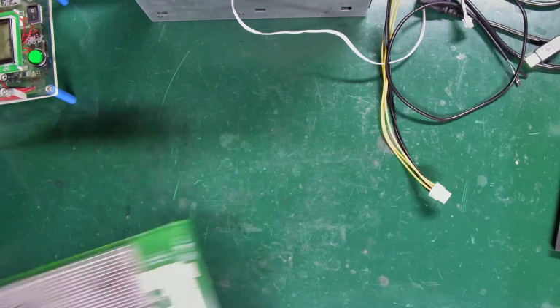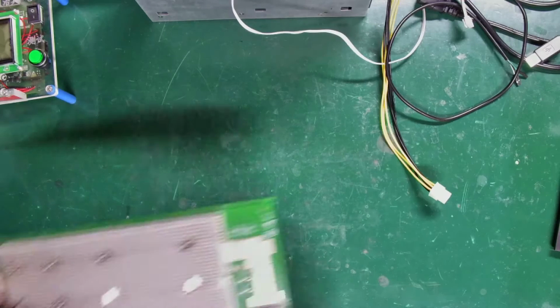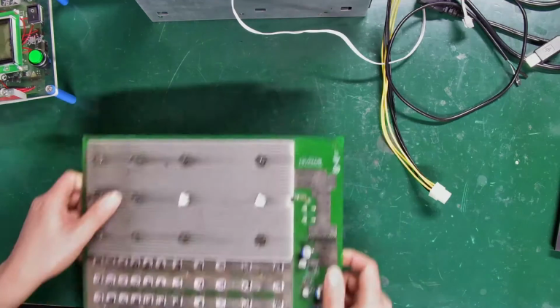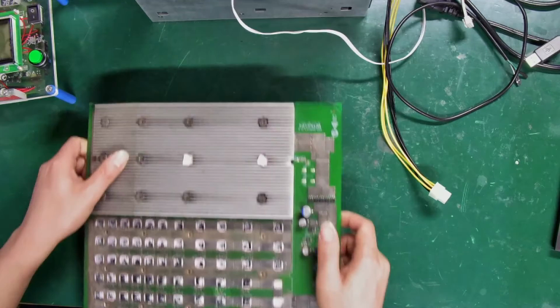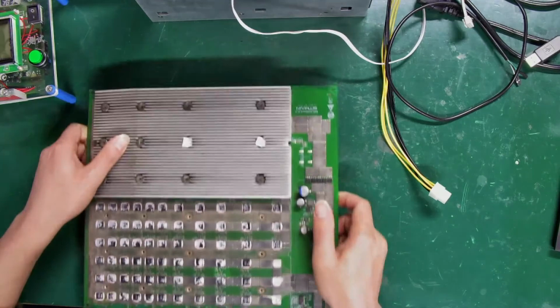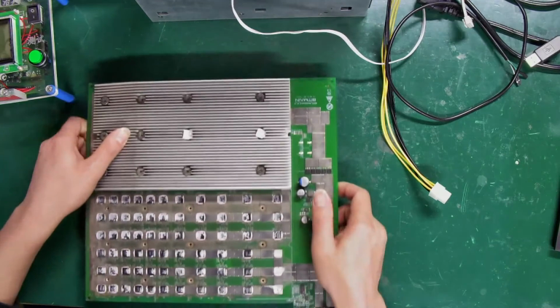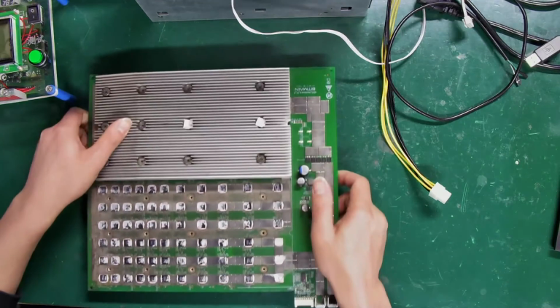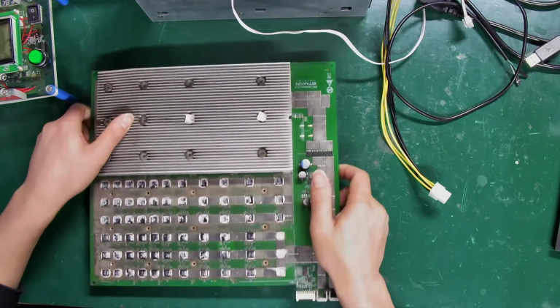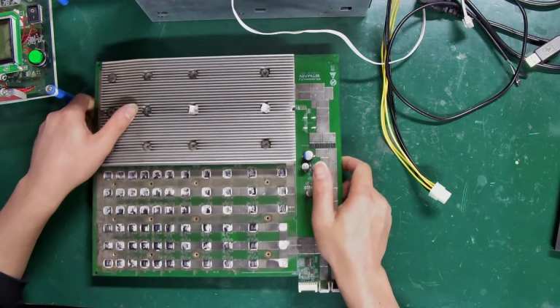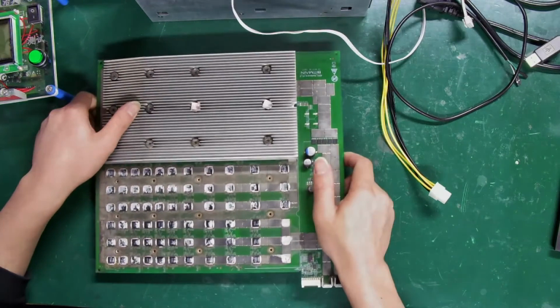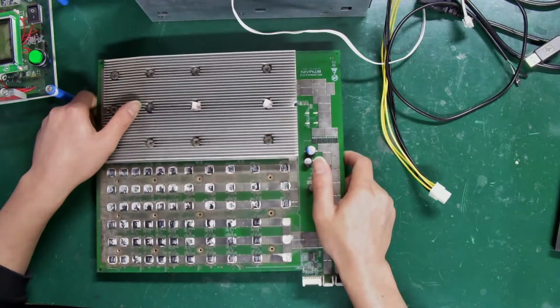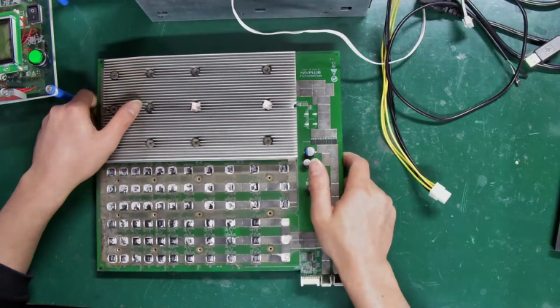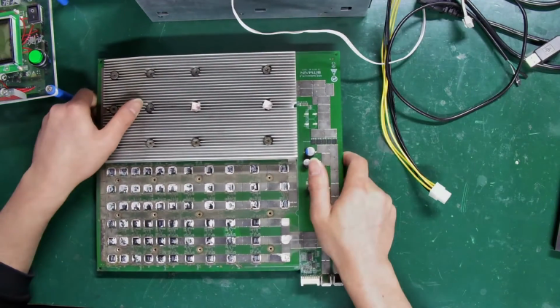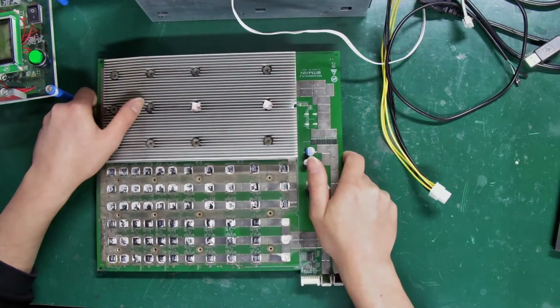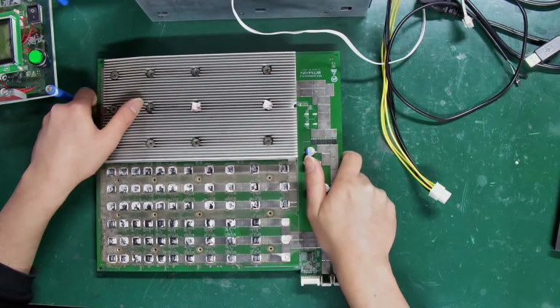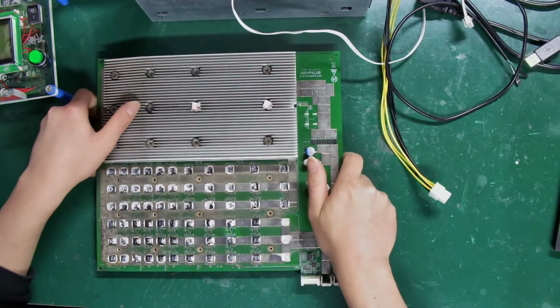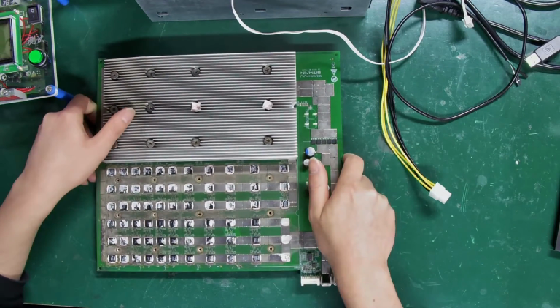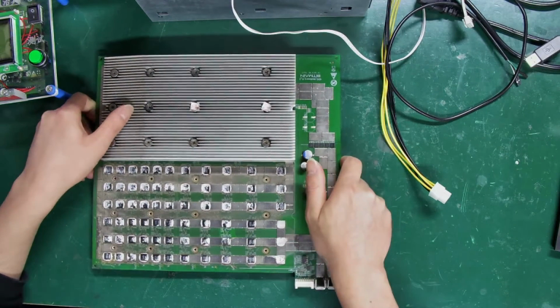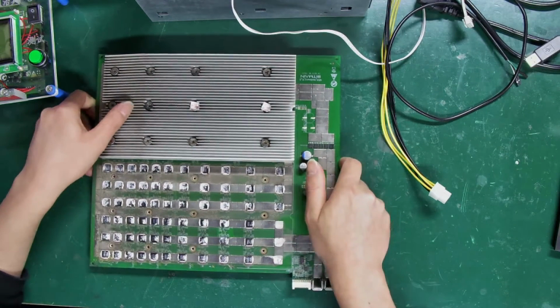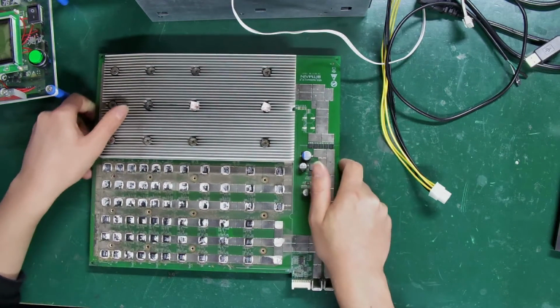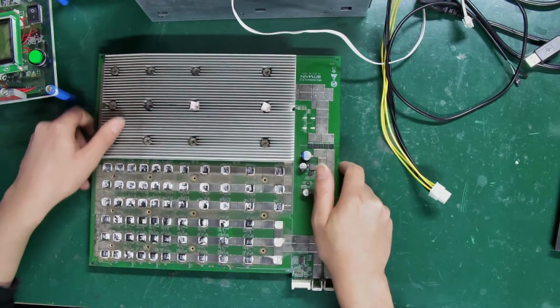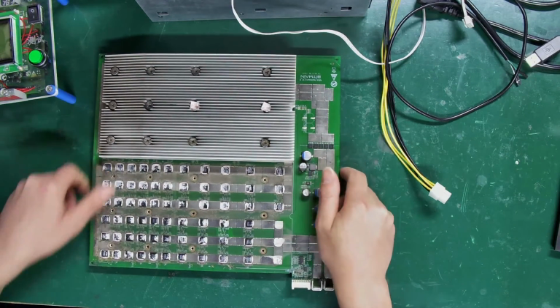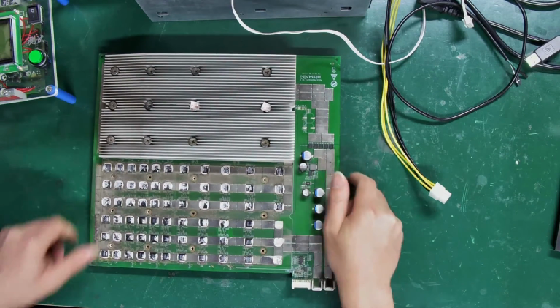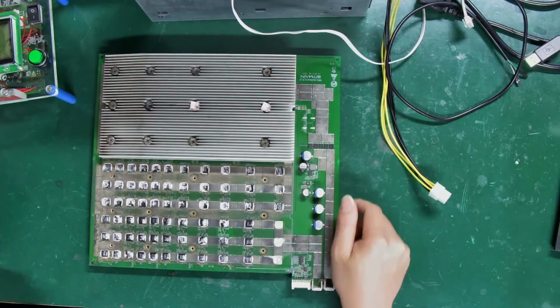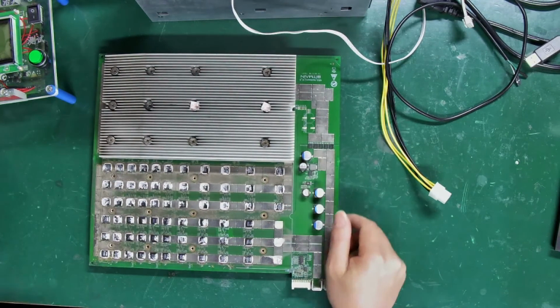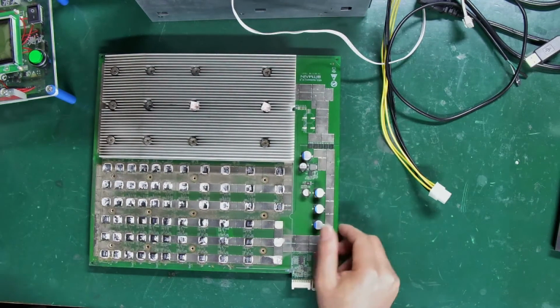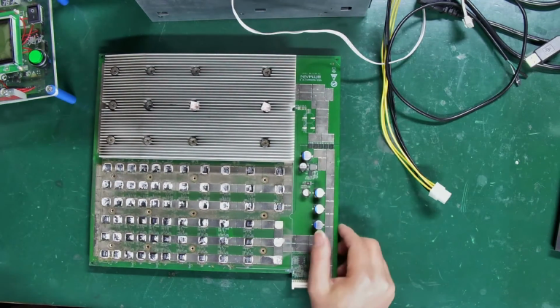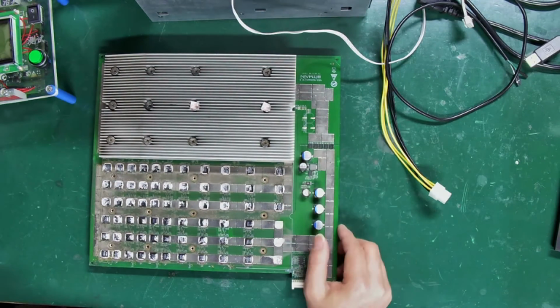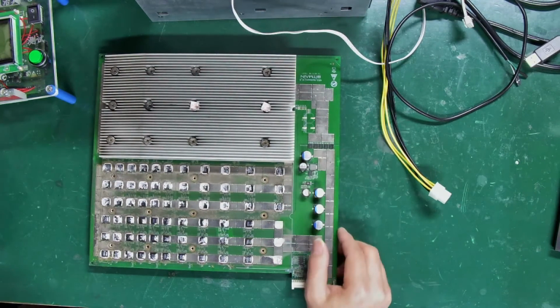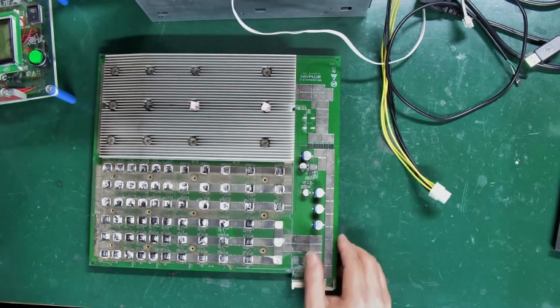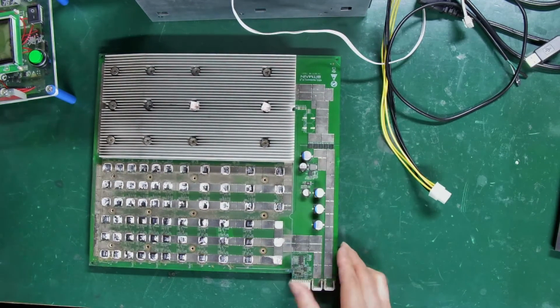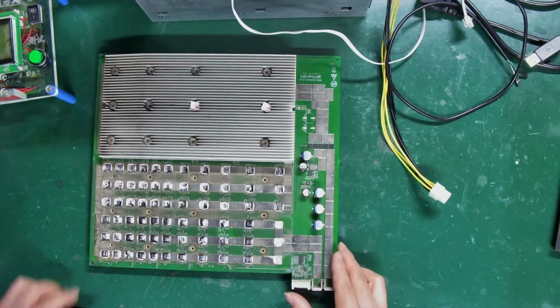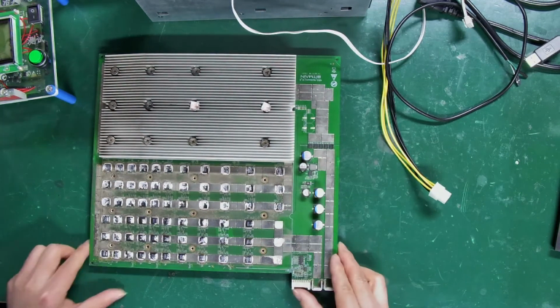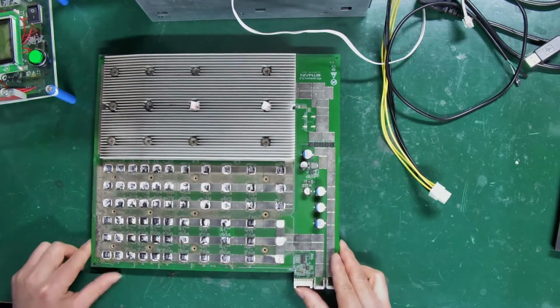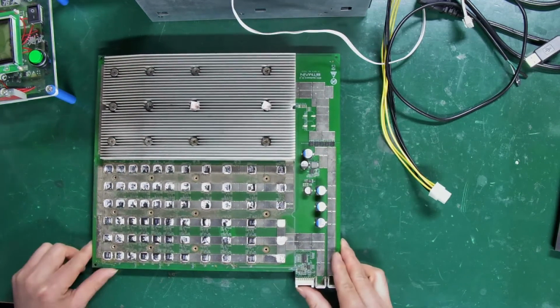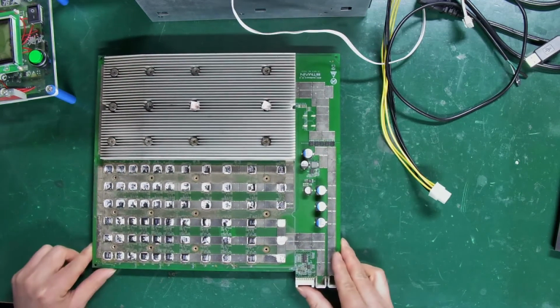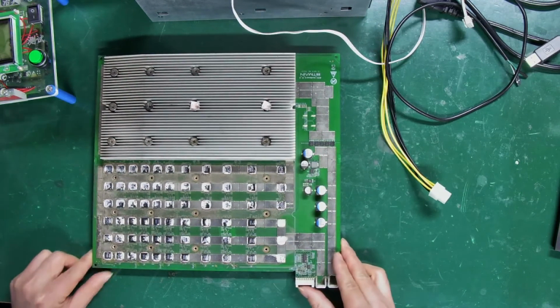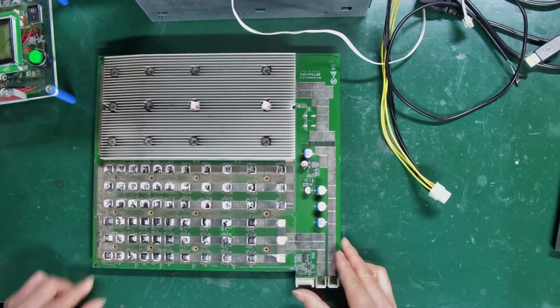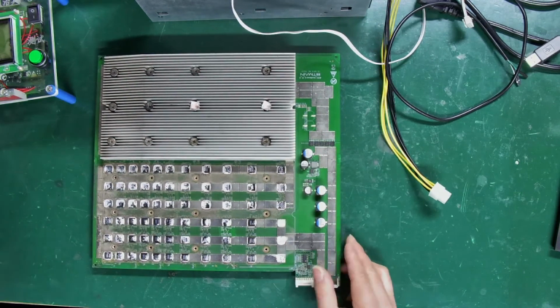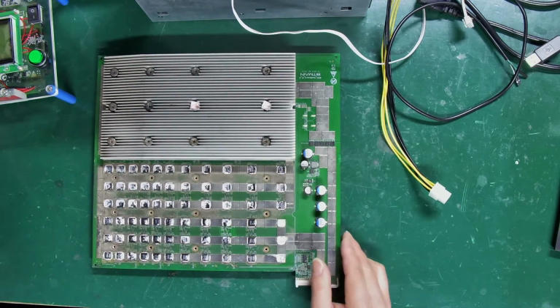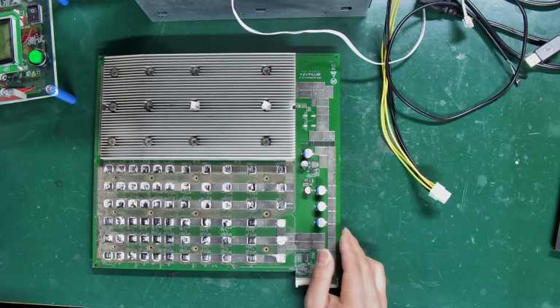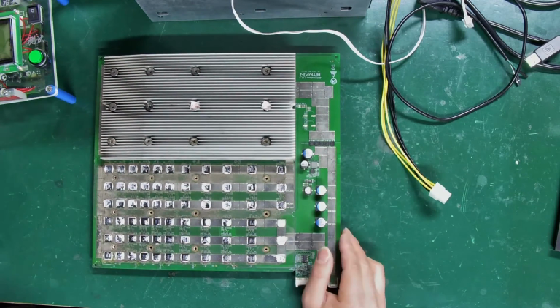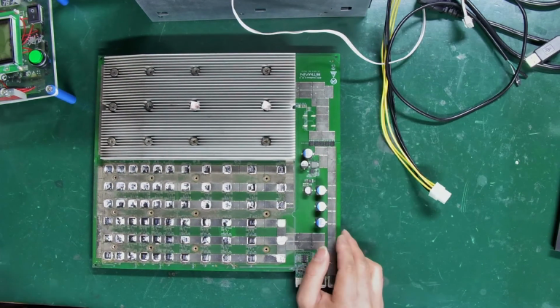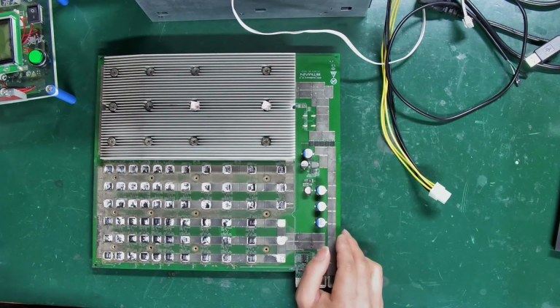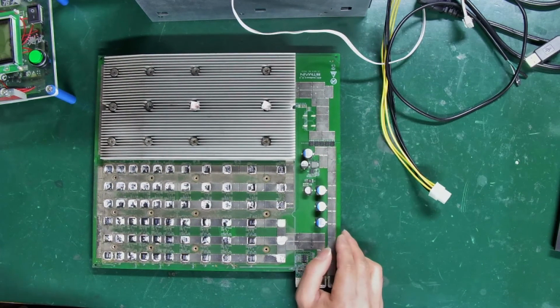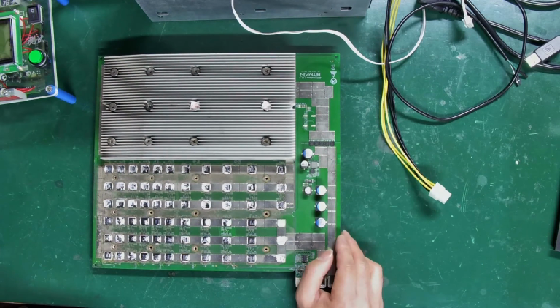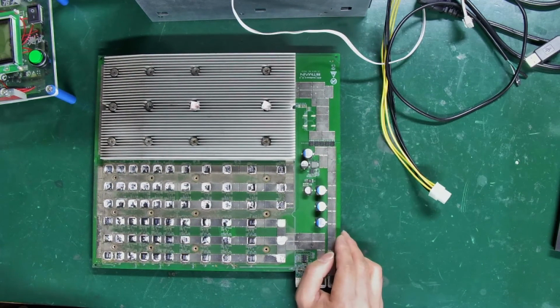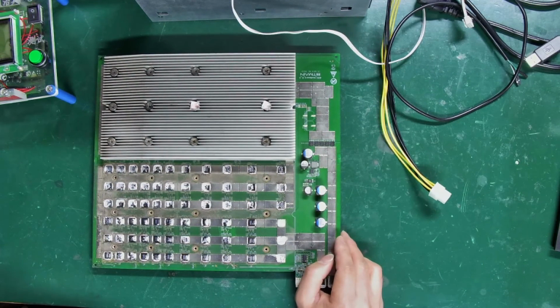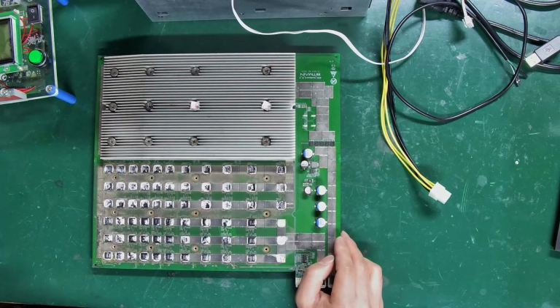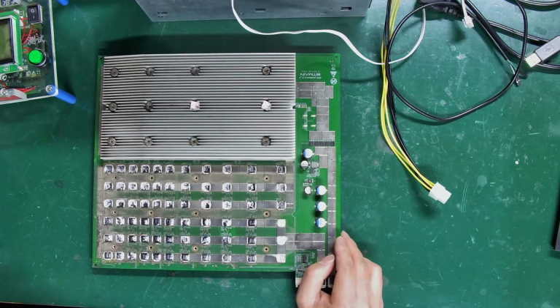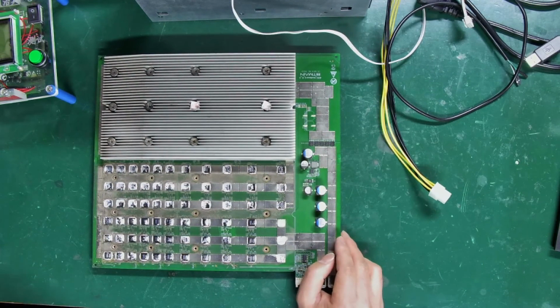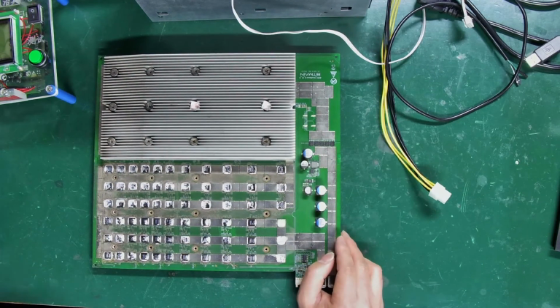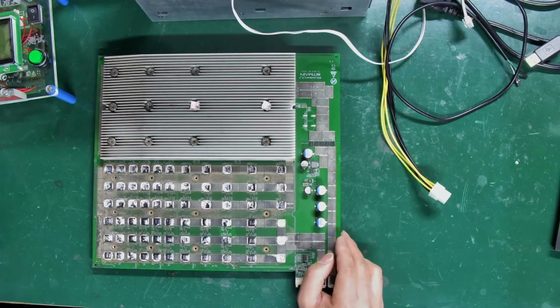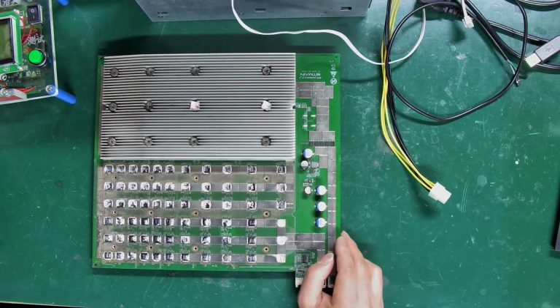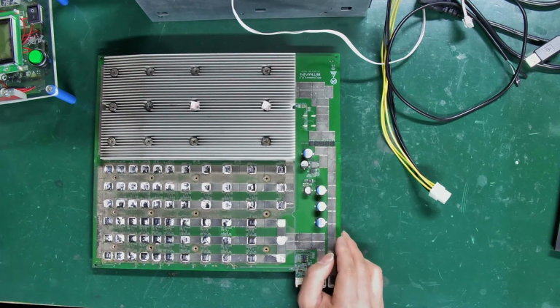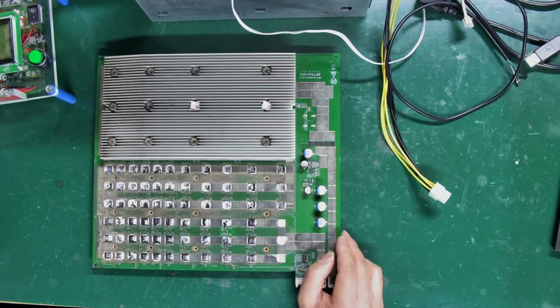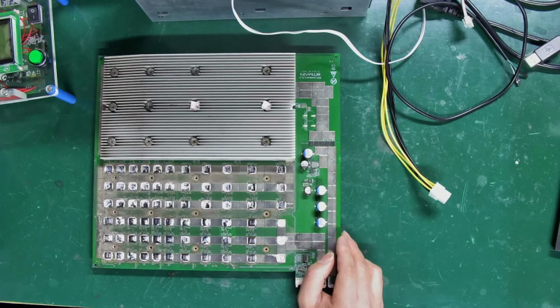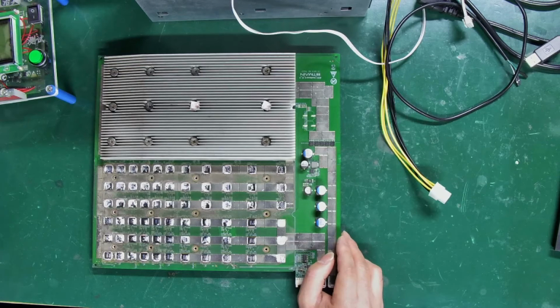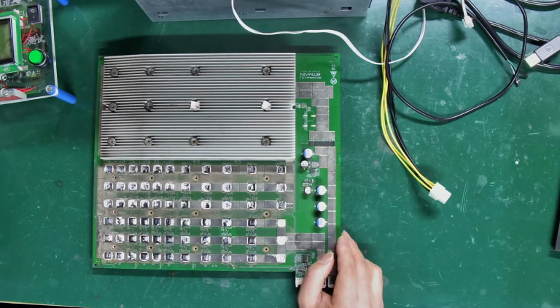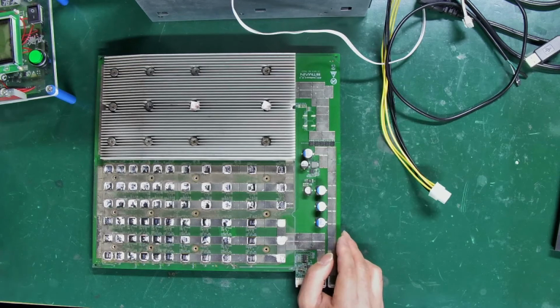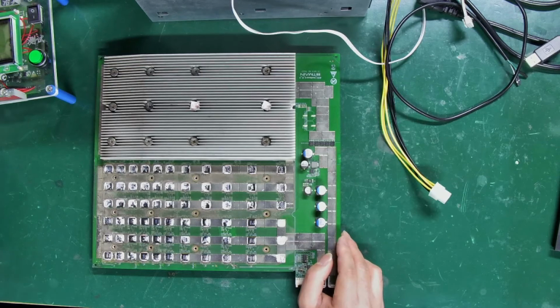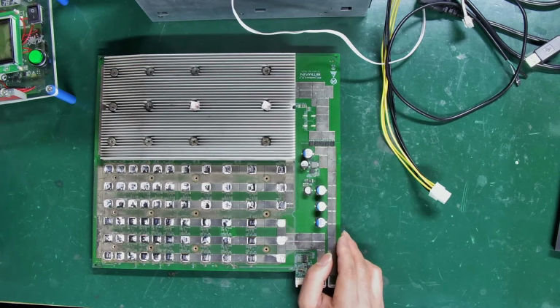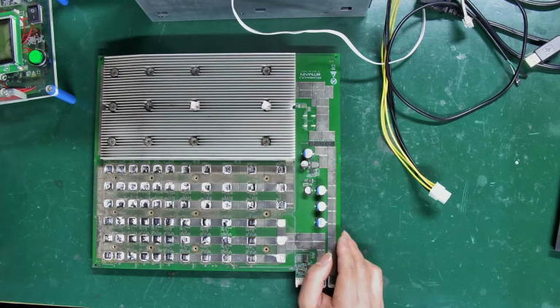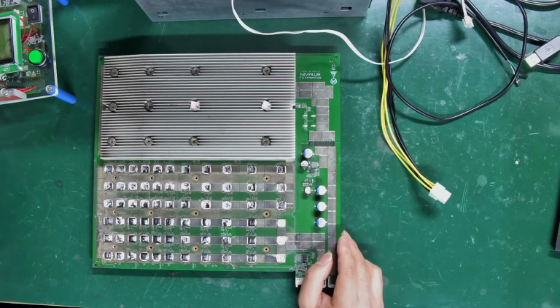Today I will demonstrate the testing method using an Antminer S19J Pro hash board.